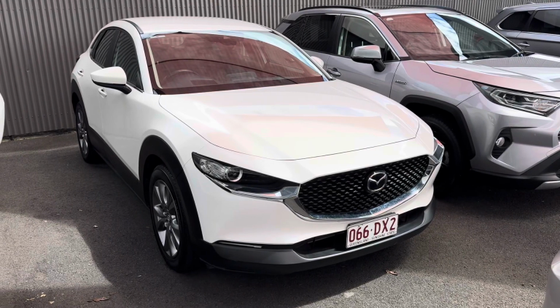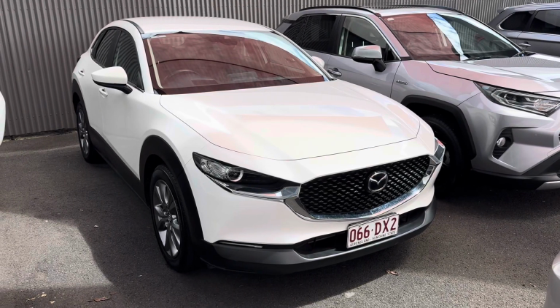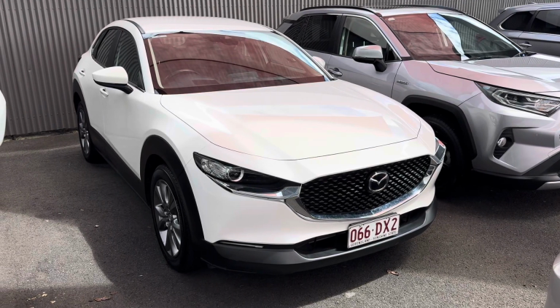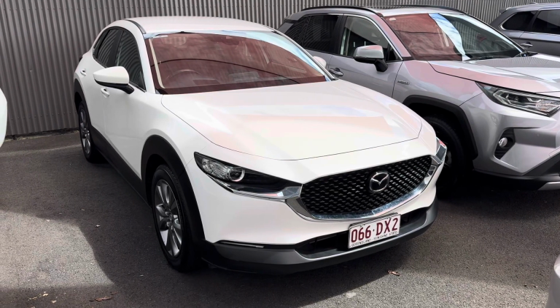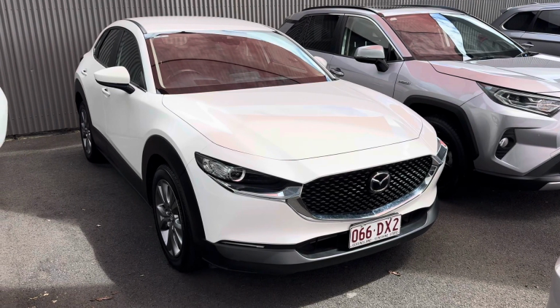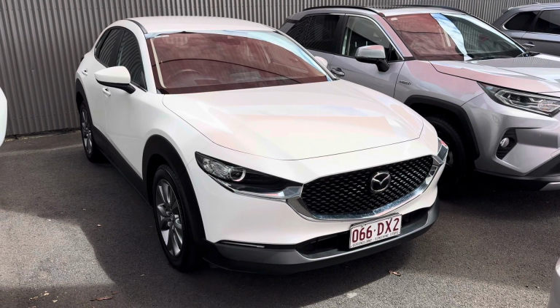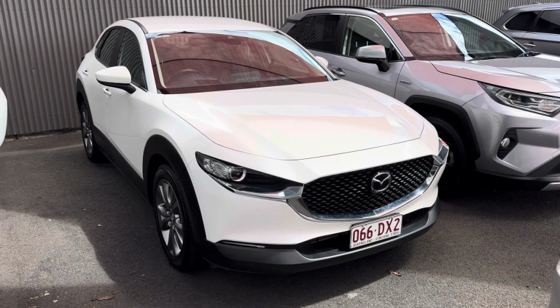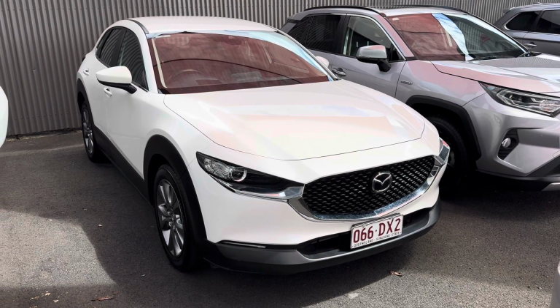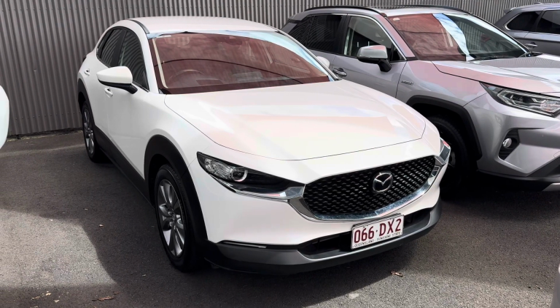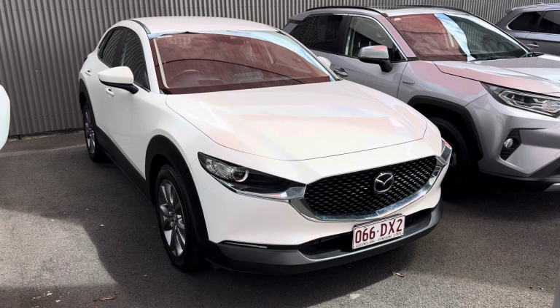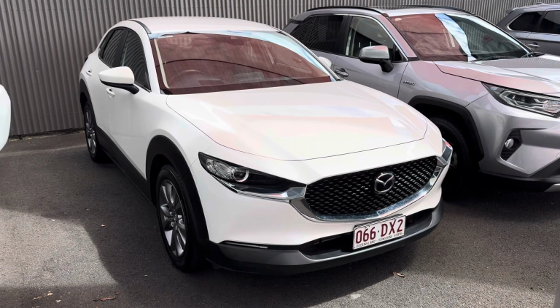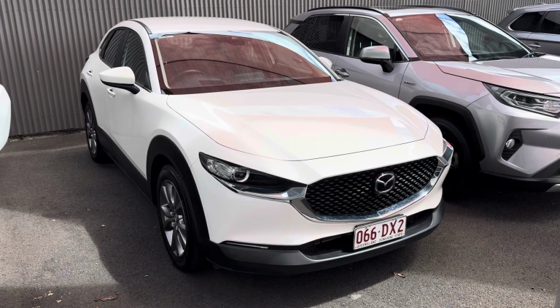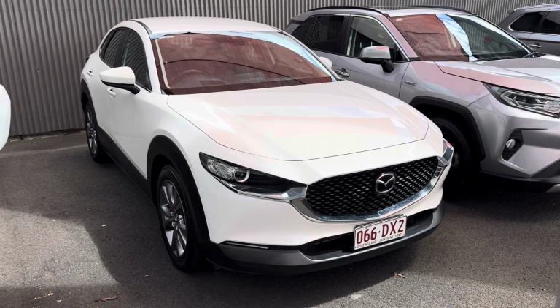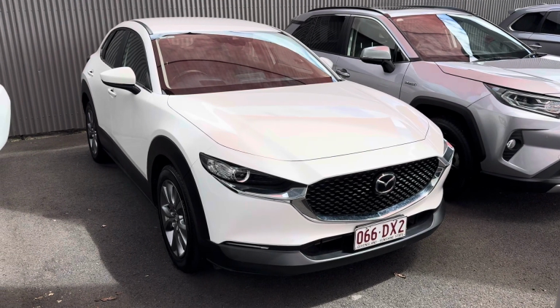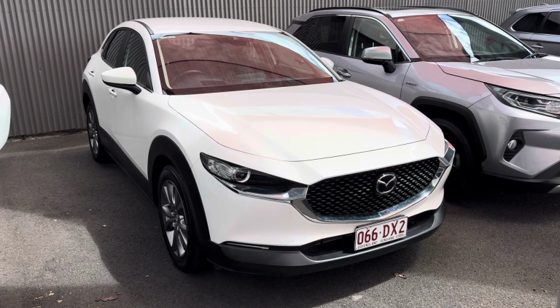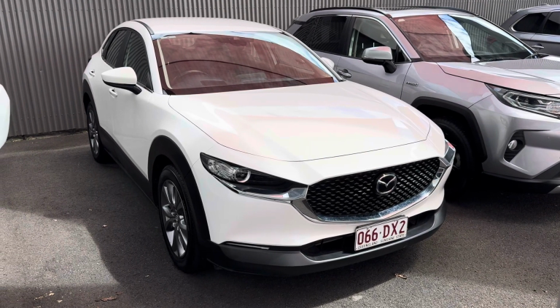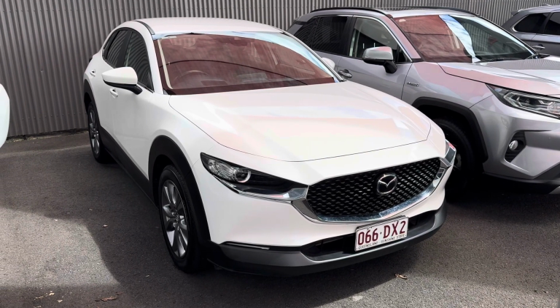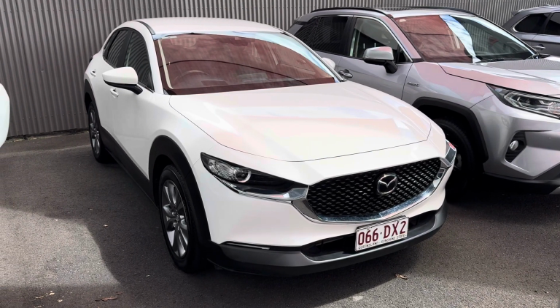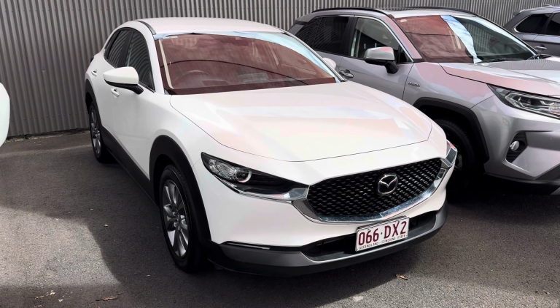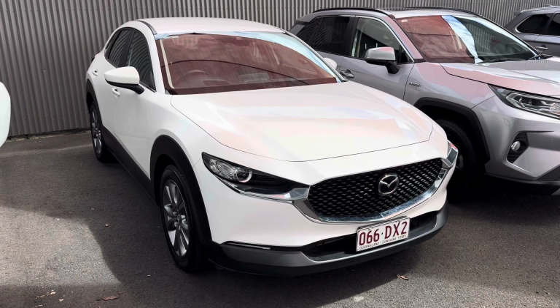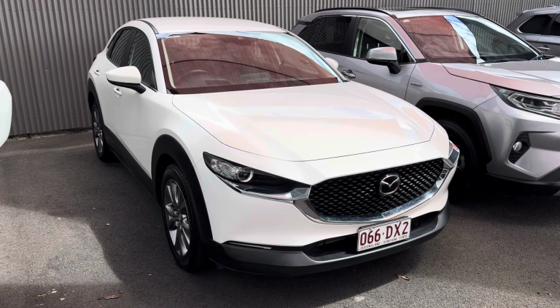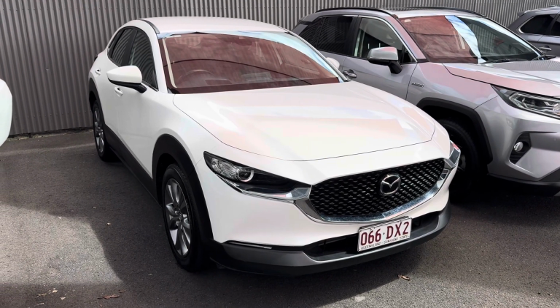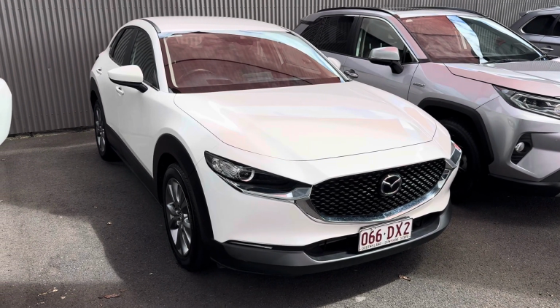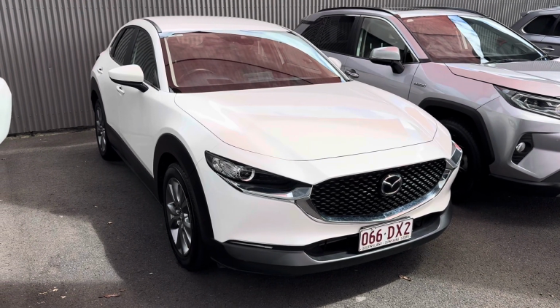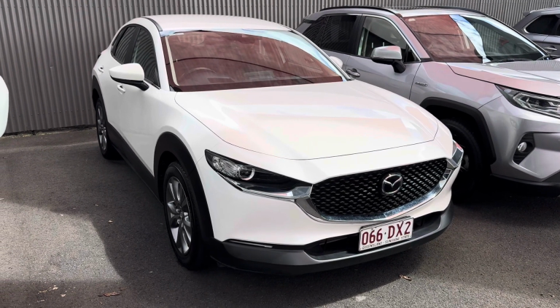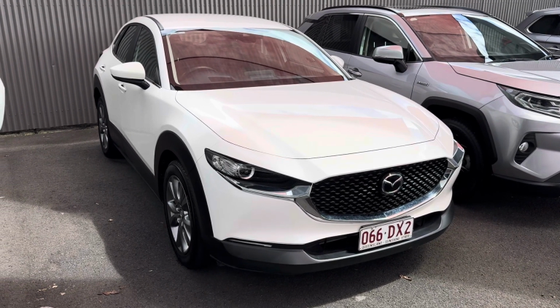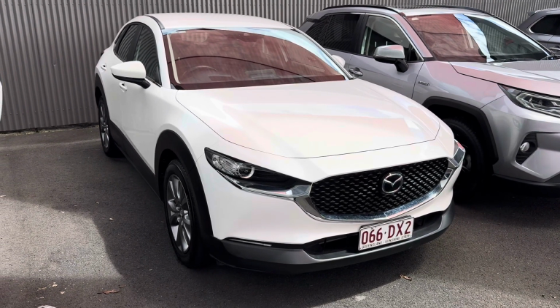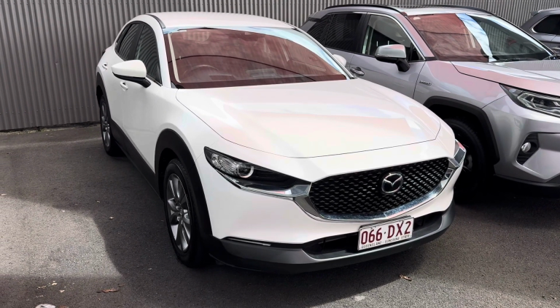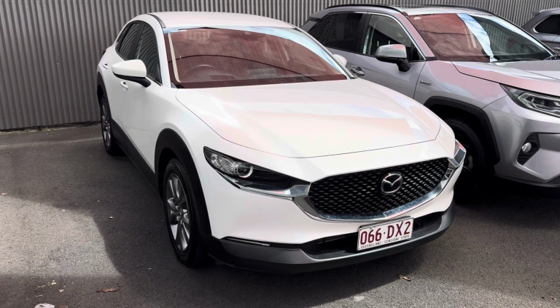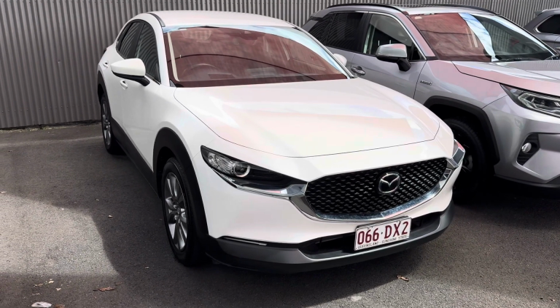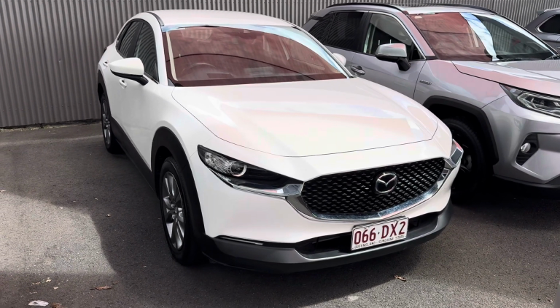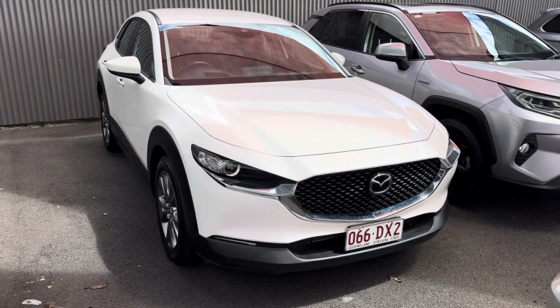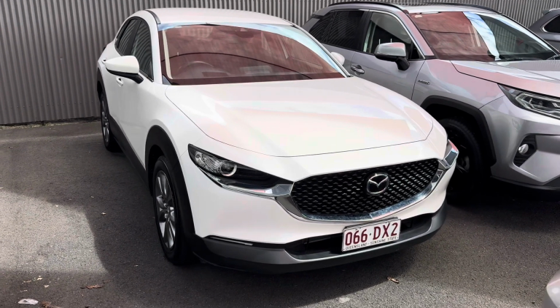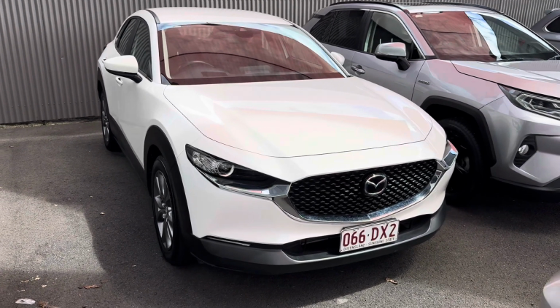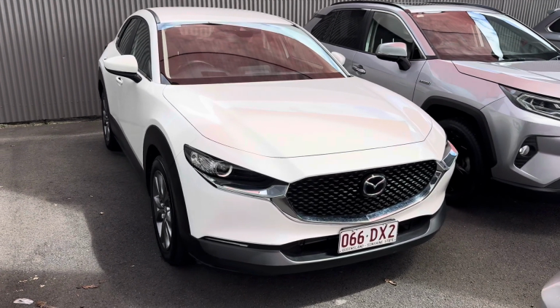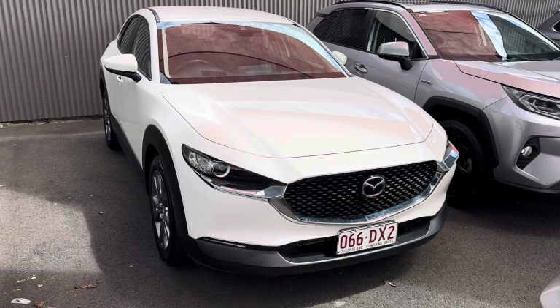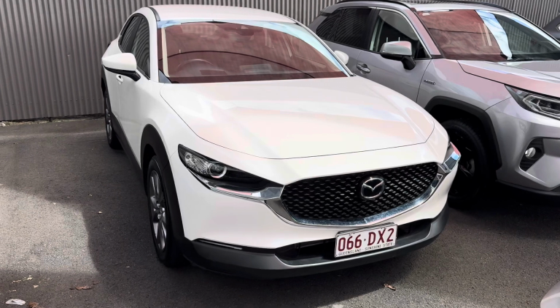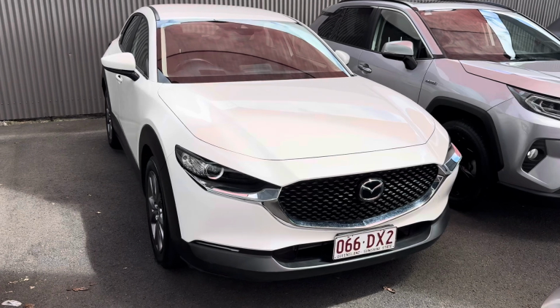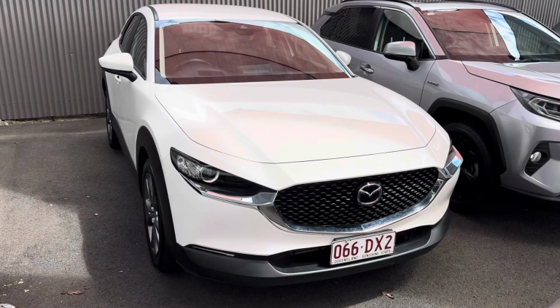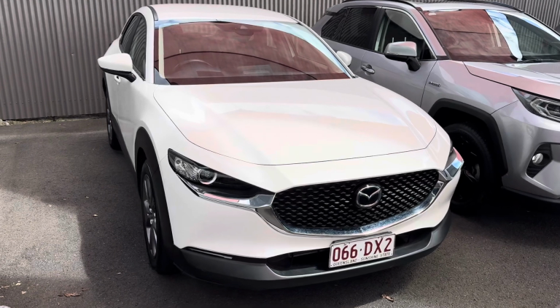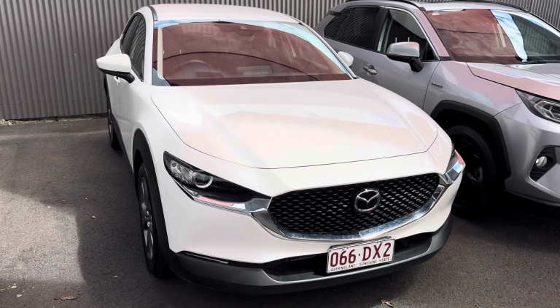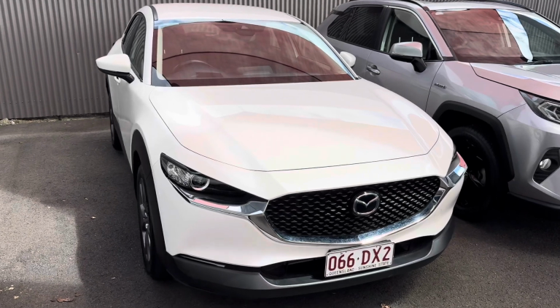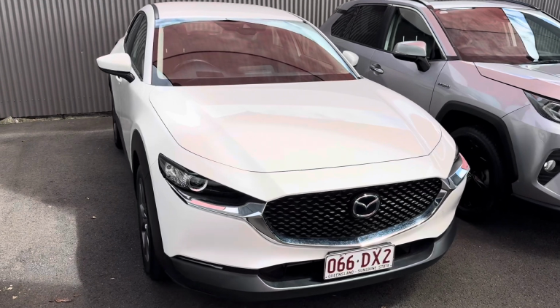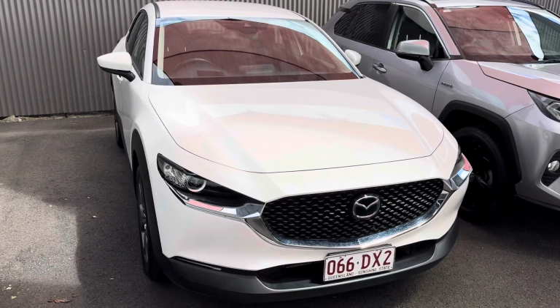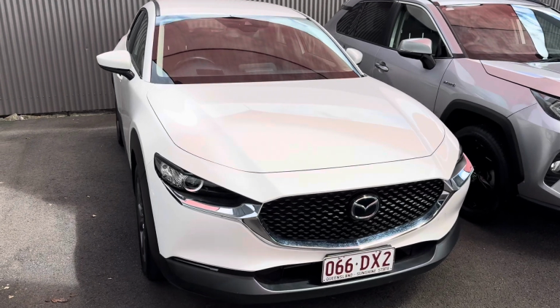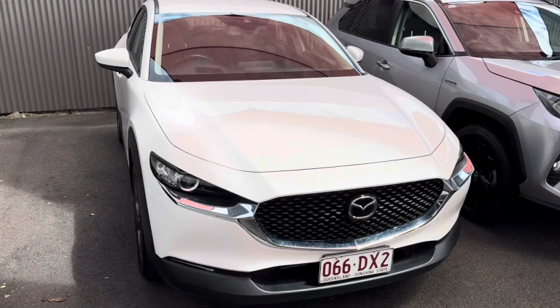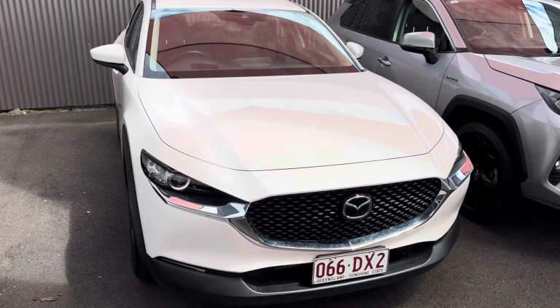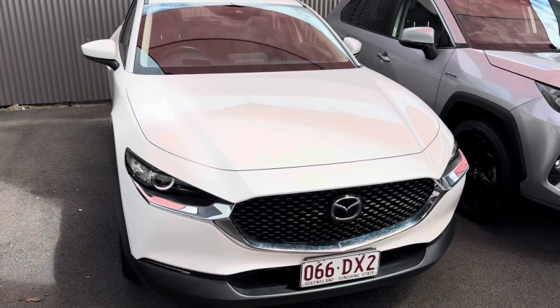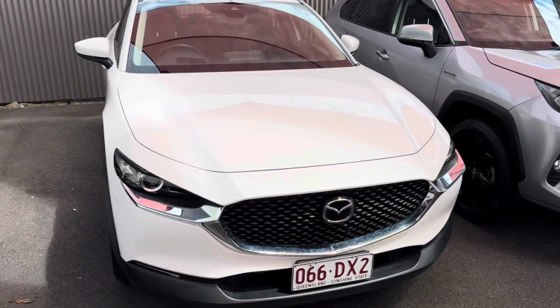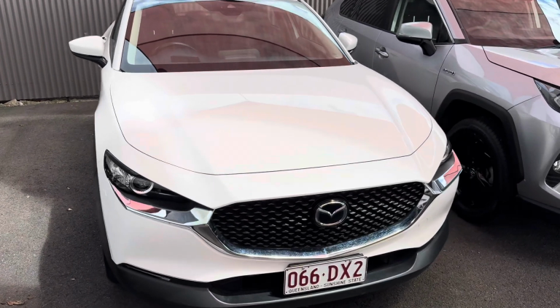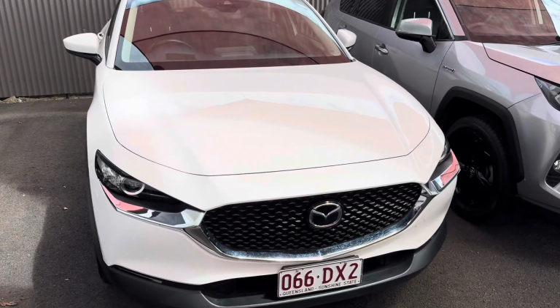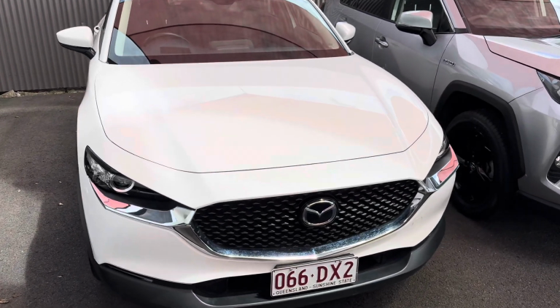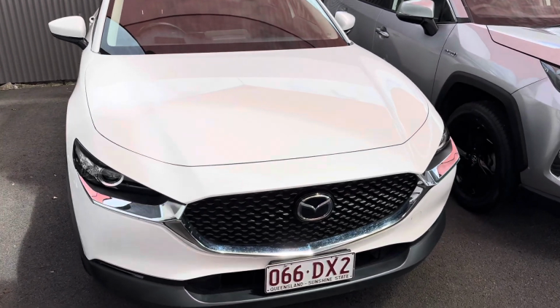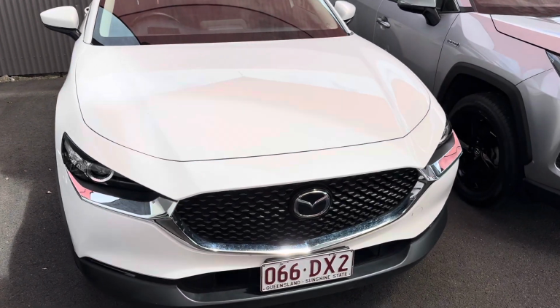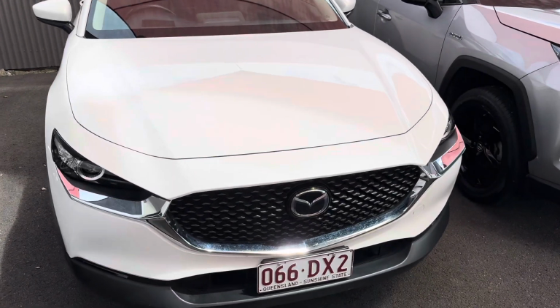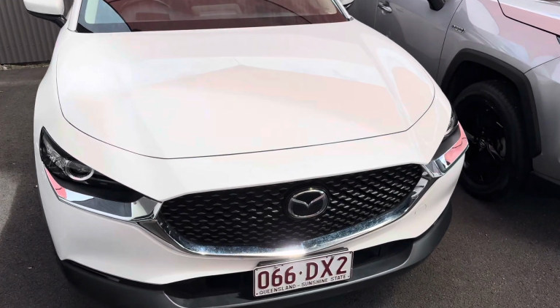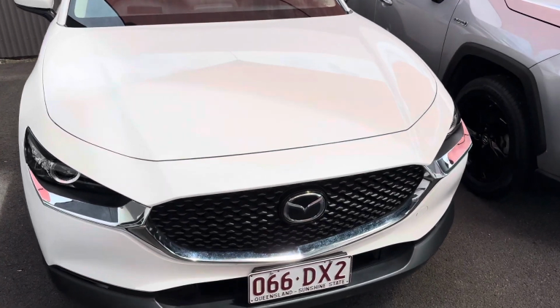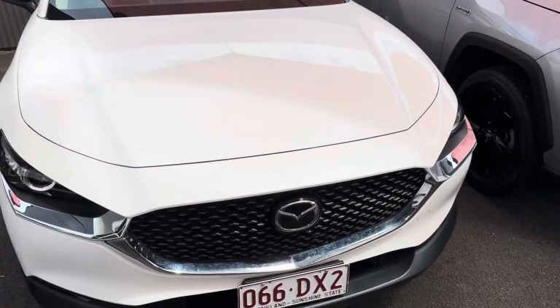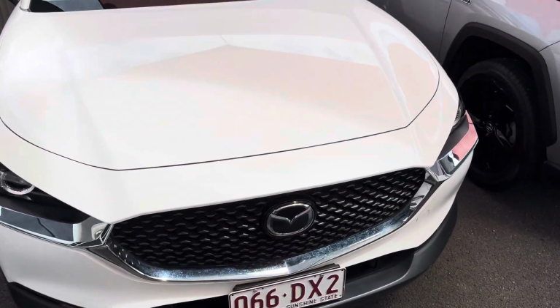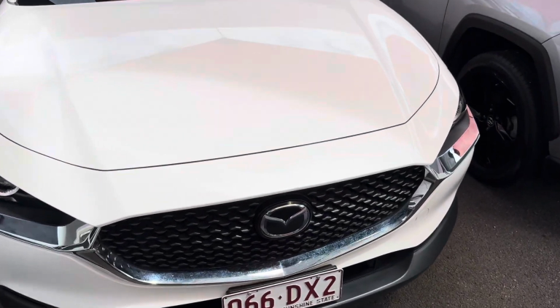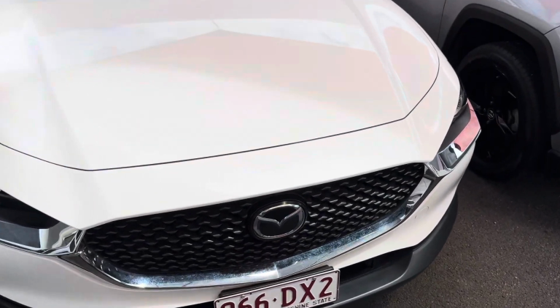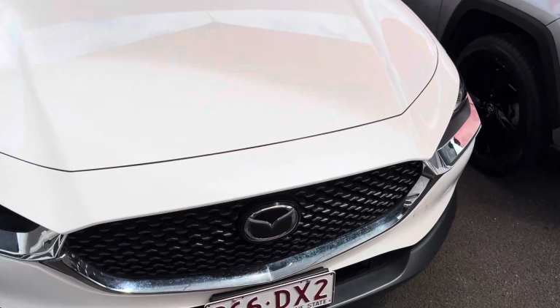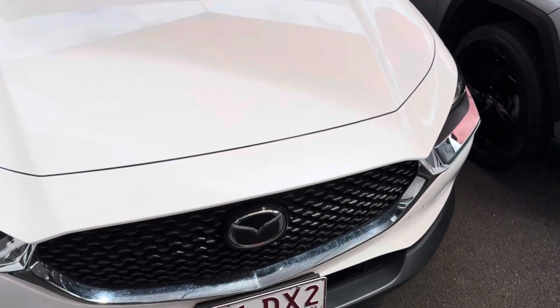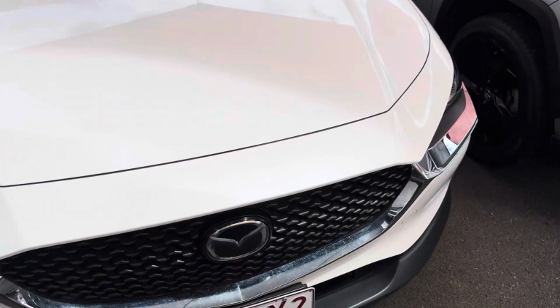Hey Justine, Brodie here from Pacific Toyota. Just going to give you a quick virtual tour on this Mazda CX-30. Obviously a great looking car.